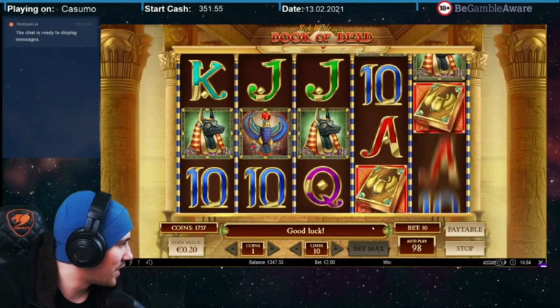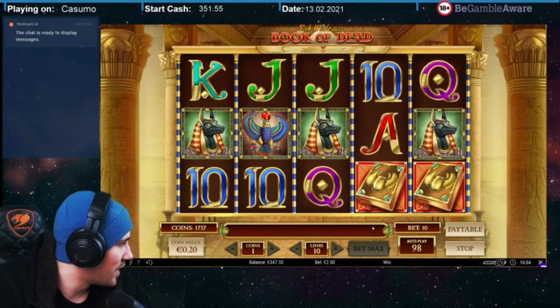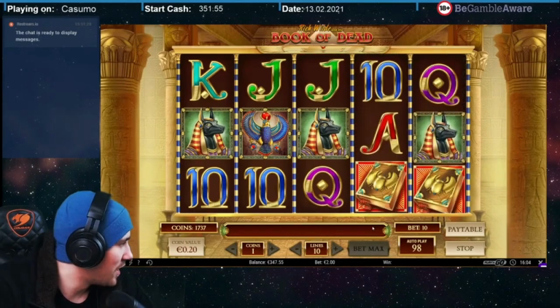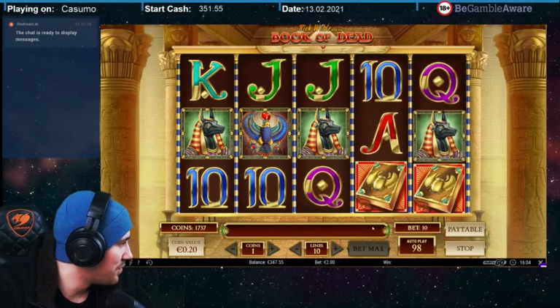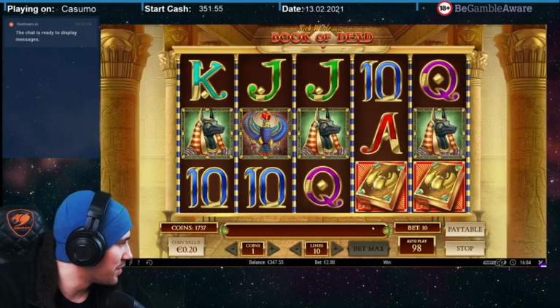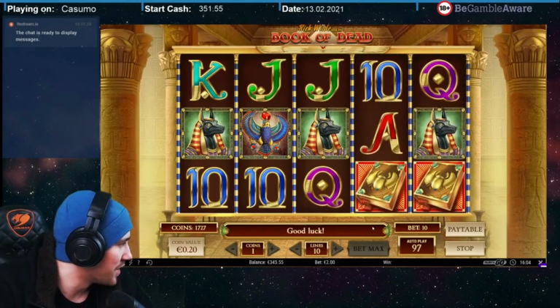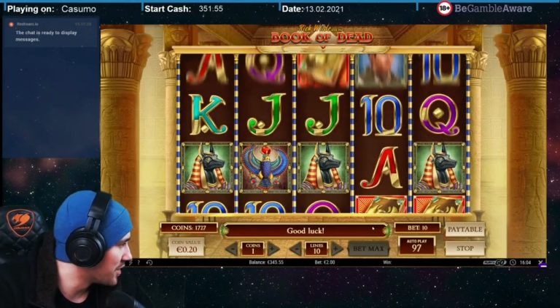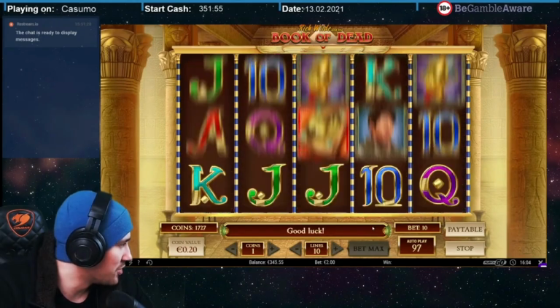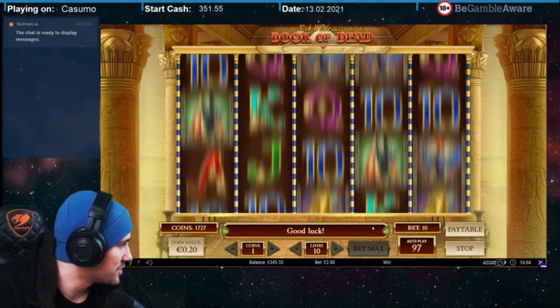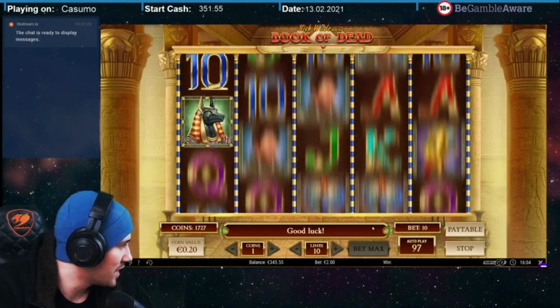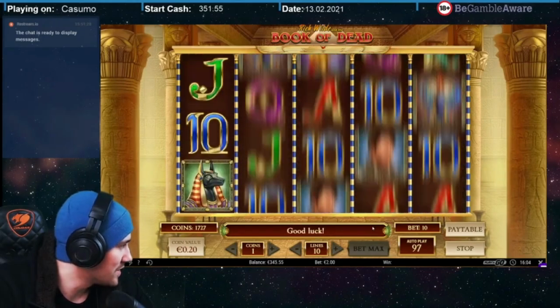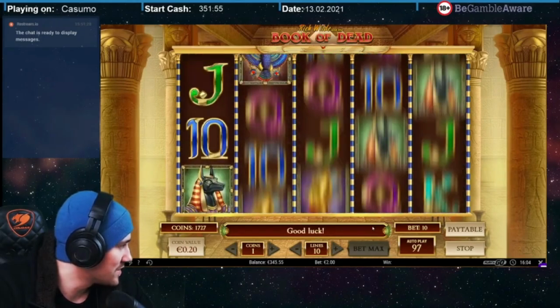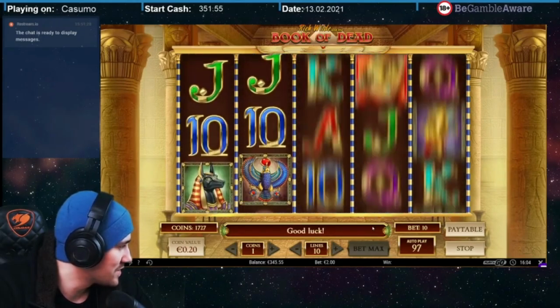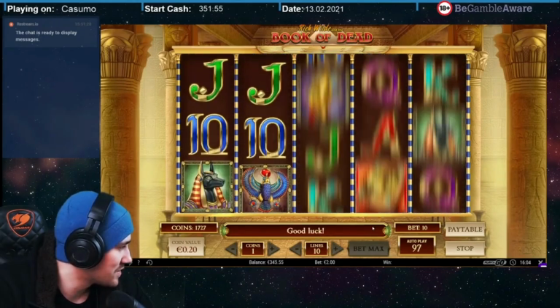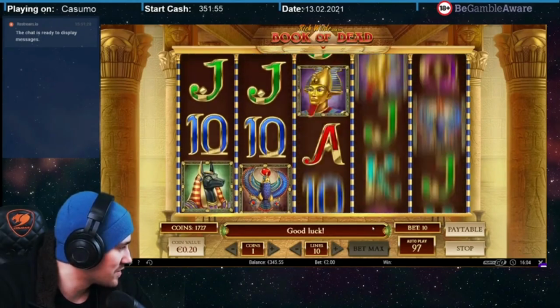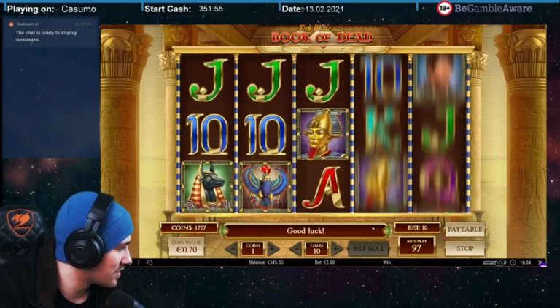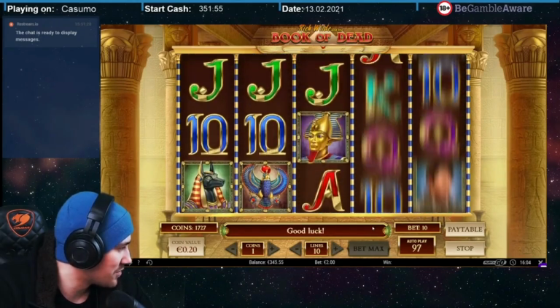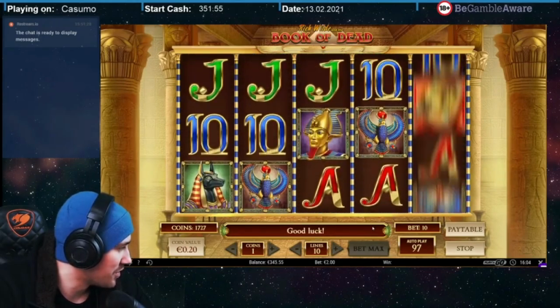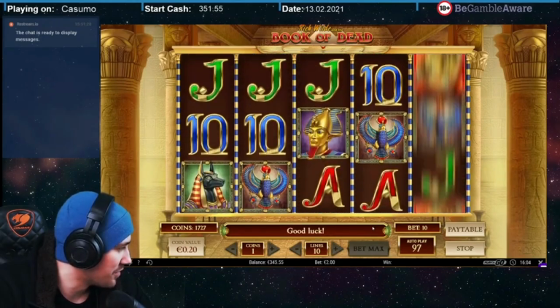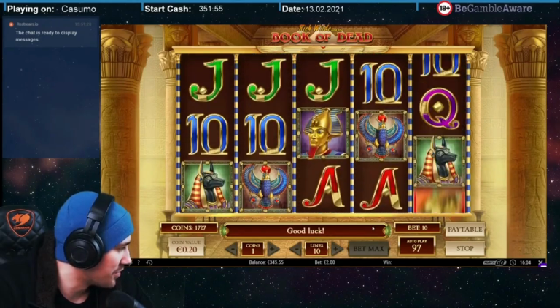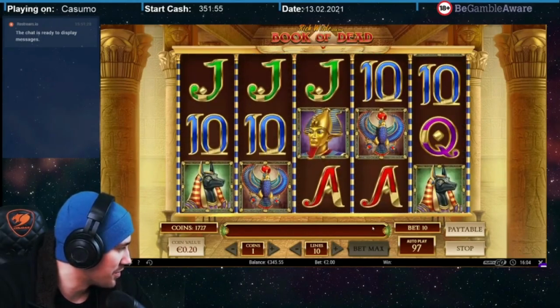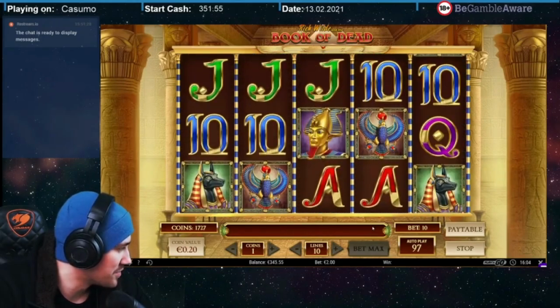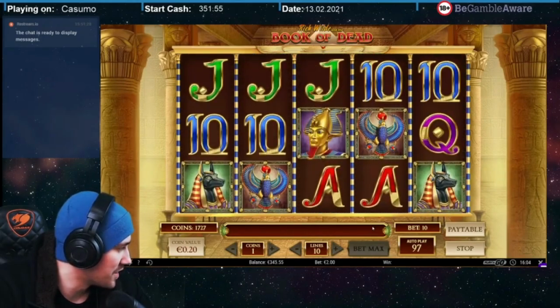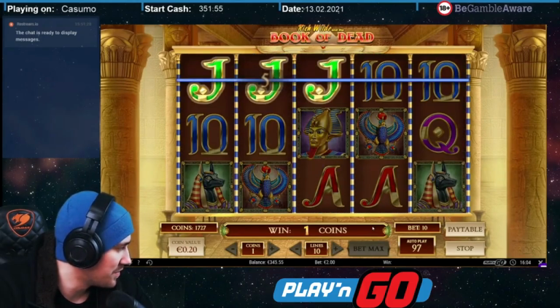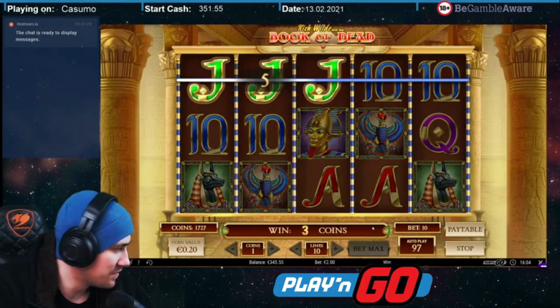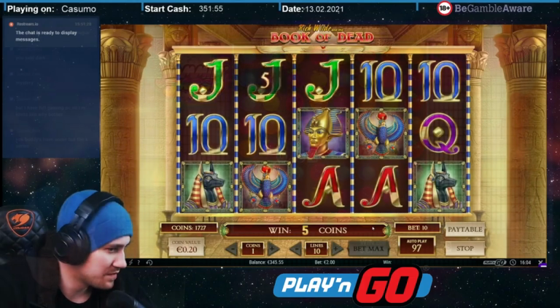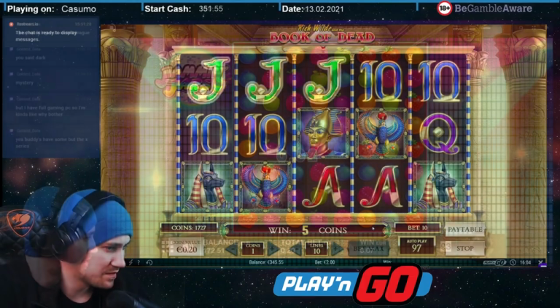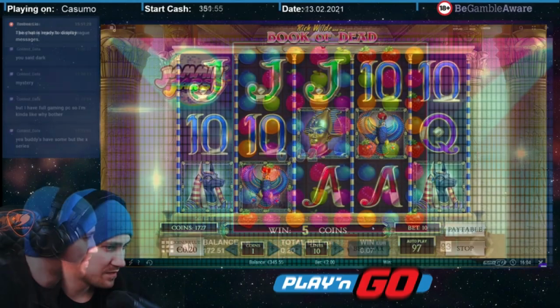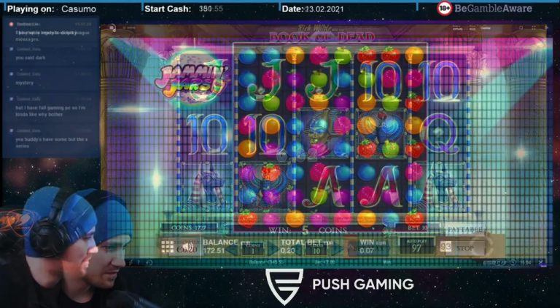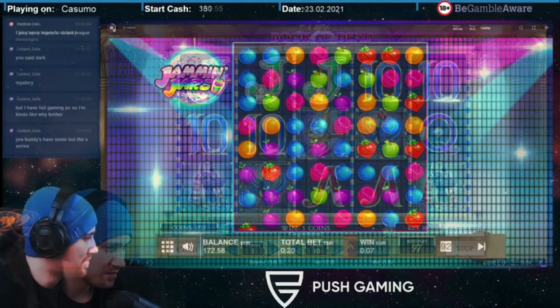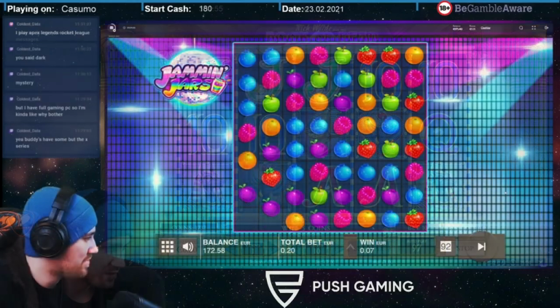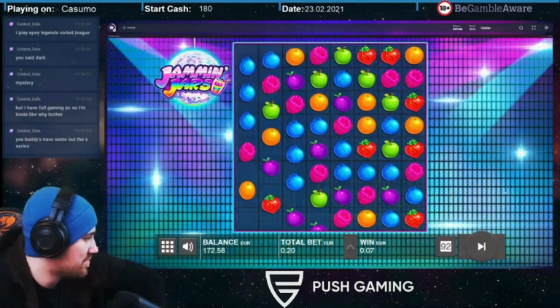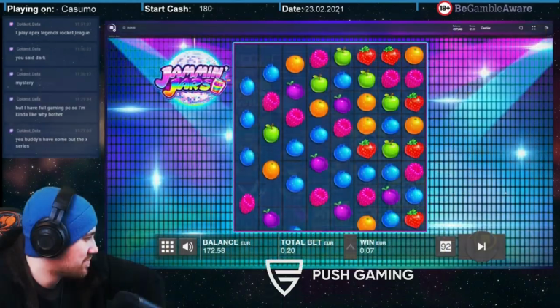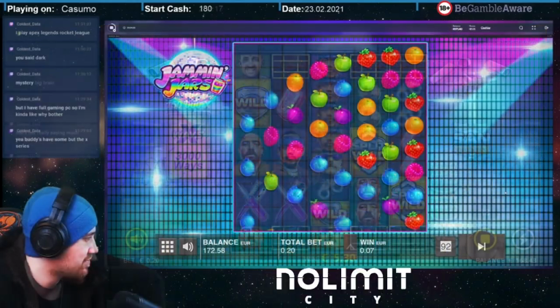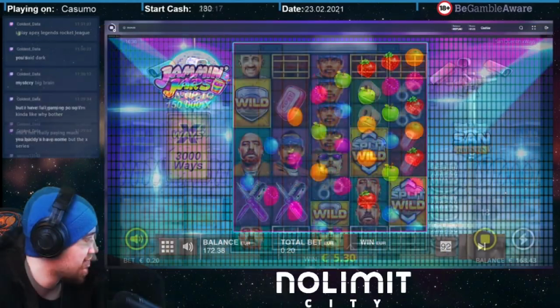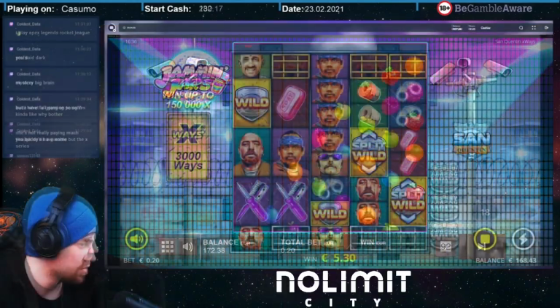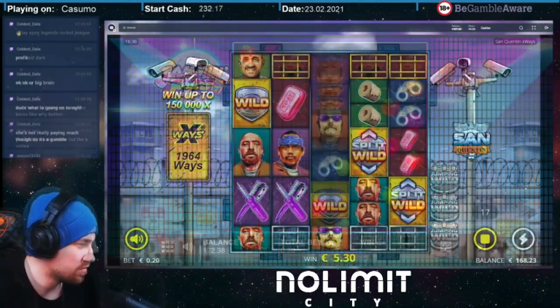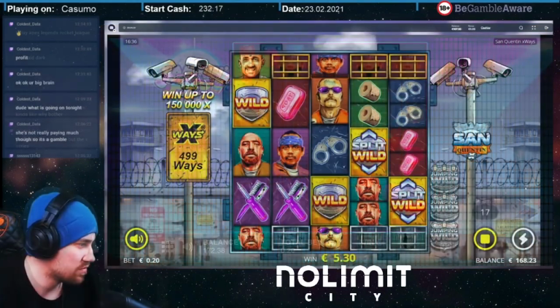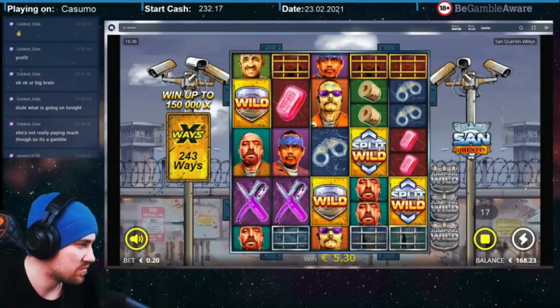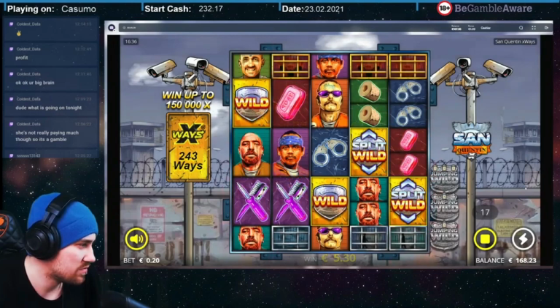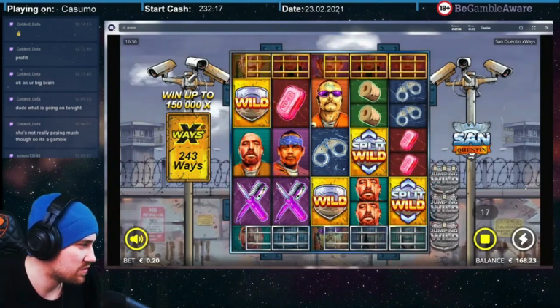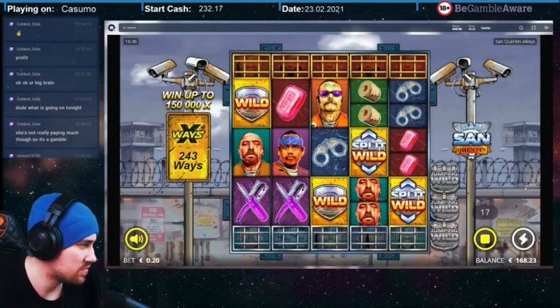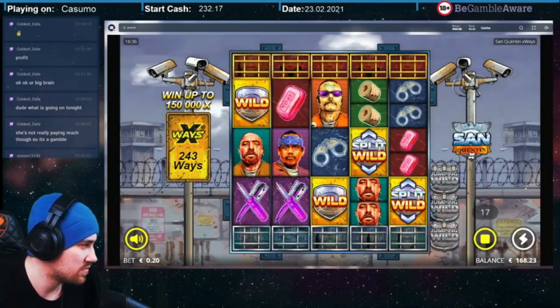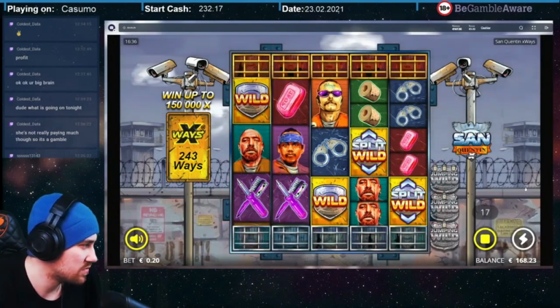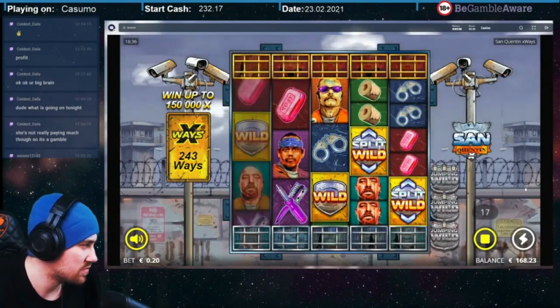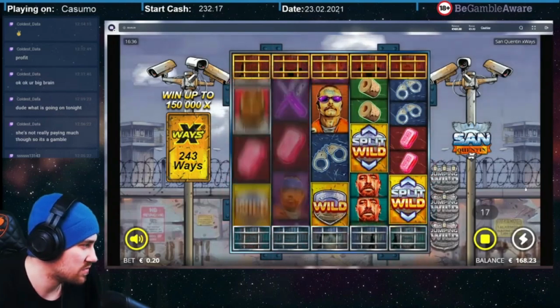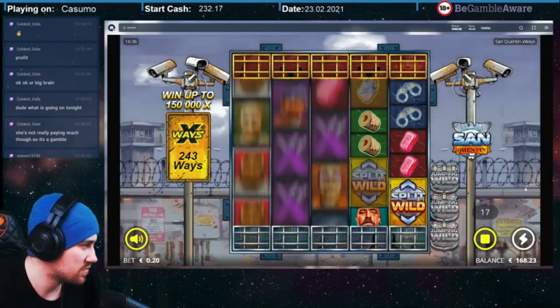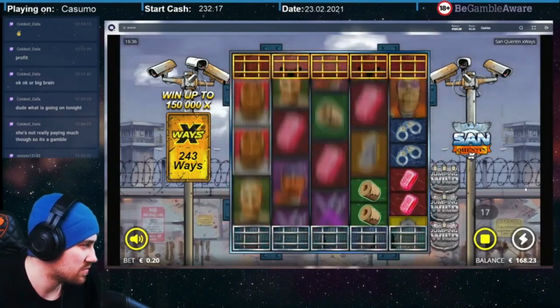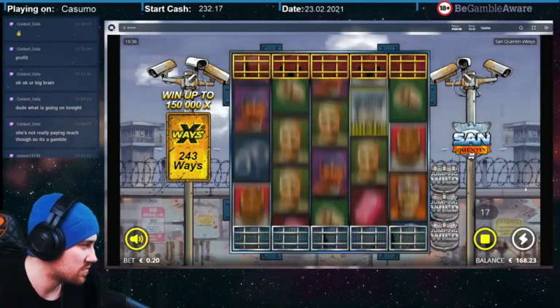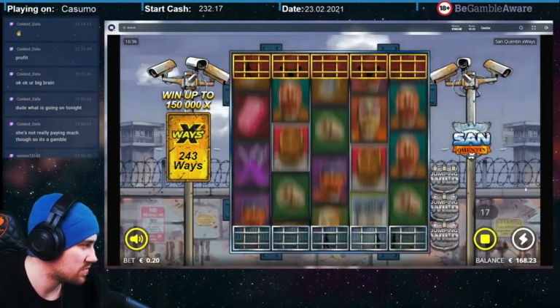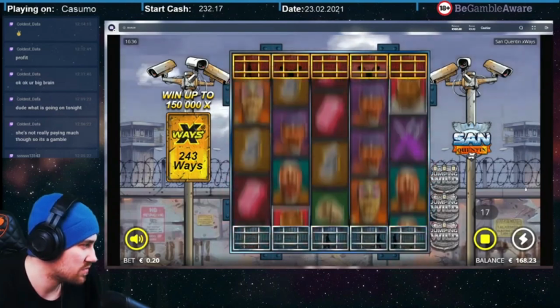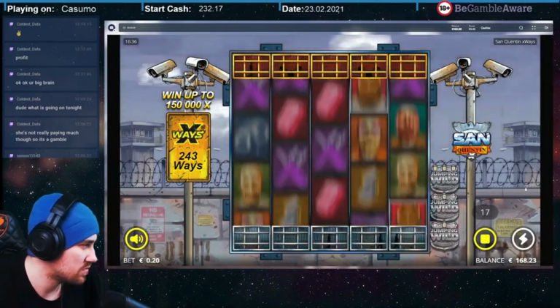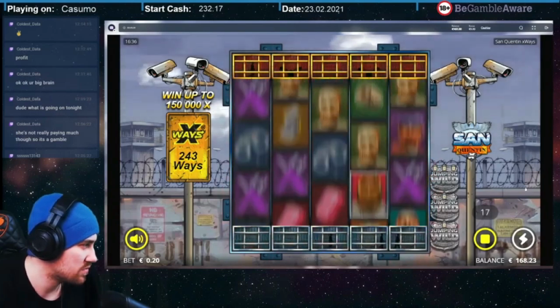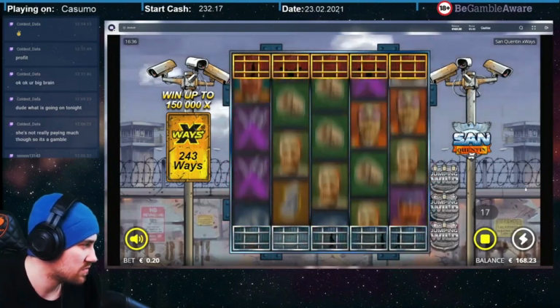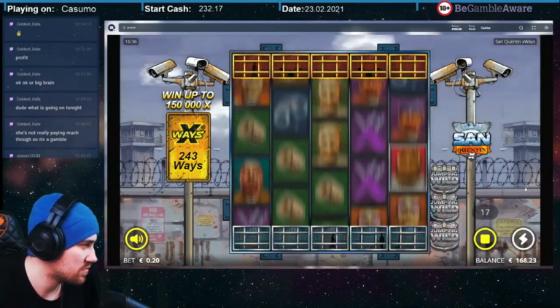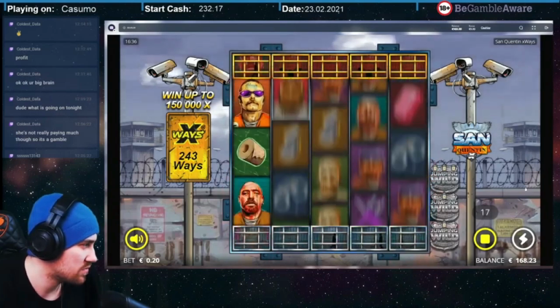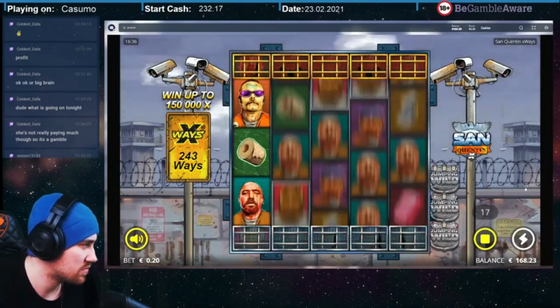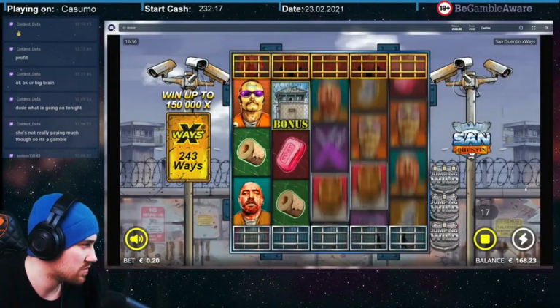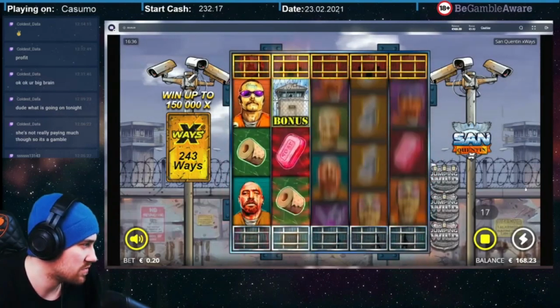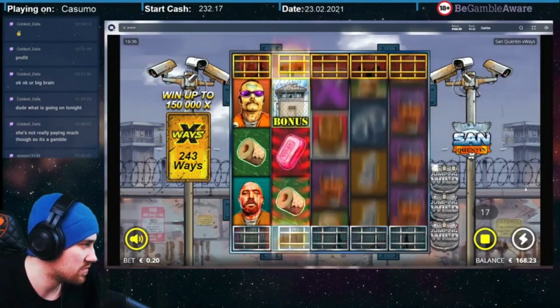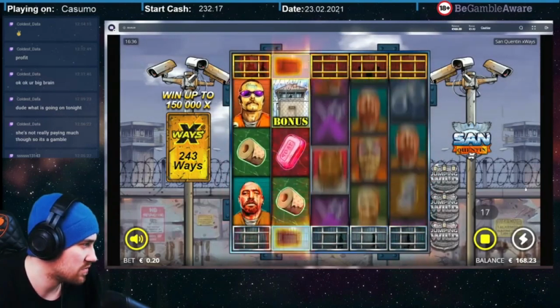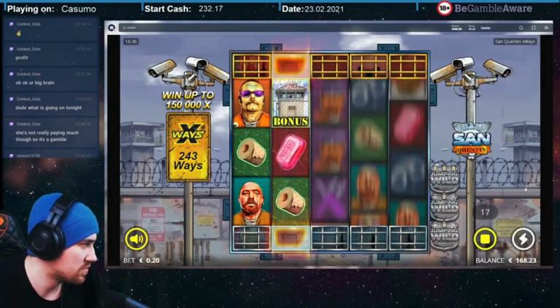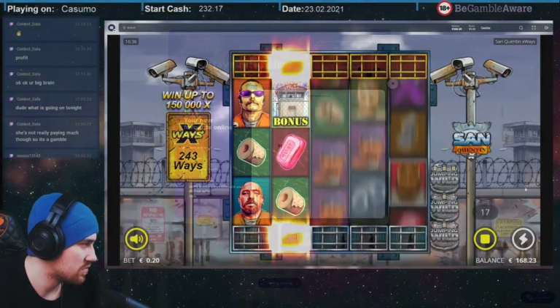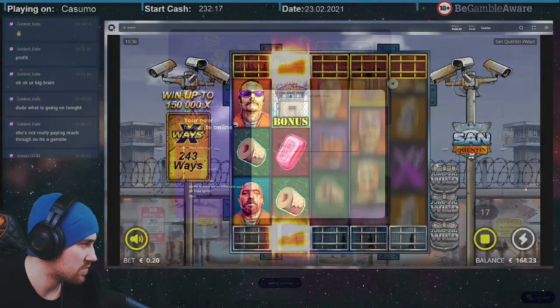I always wanted to try slots from such developers as Play'n GO, Push Gaming, and No Limit — and Kazuma has them all. That's just the start of it.